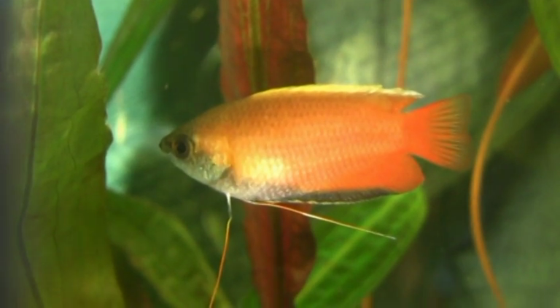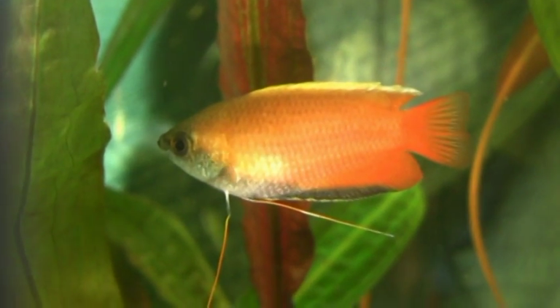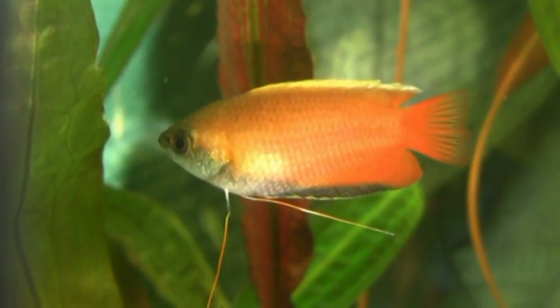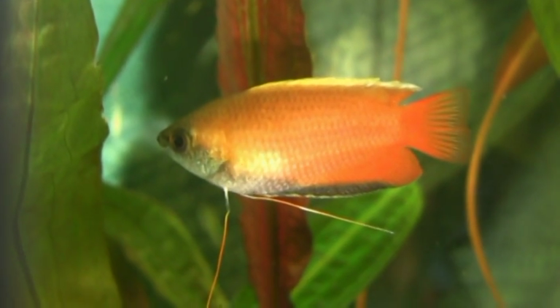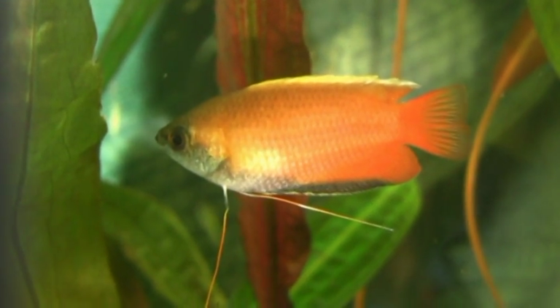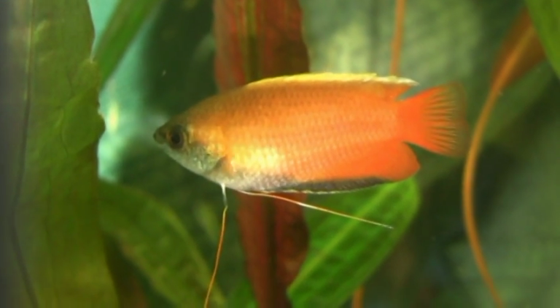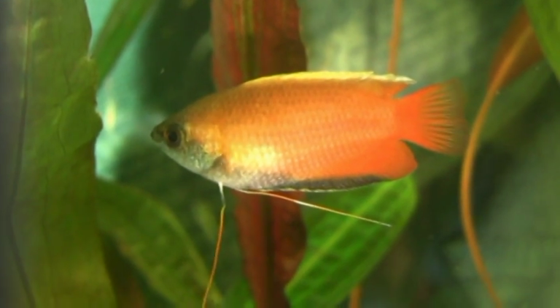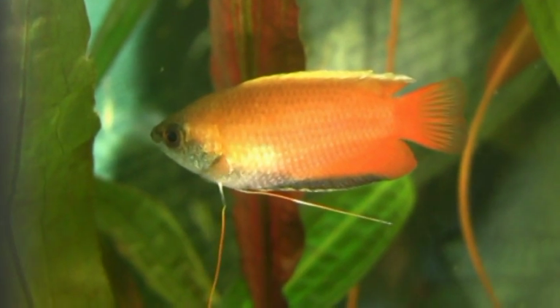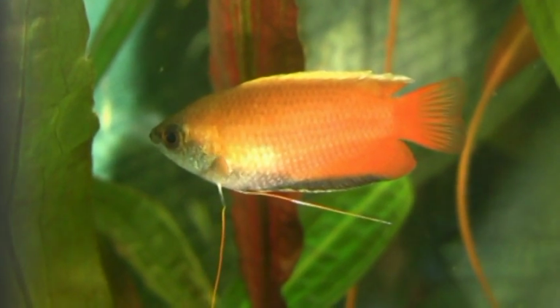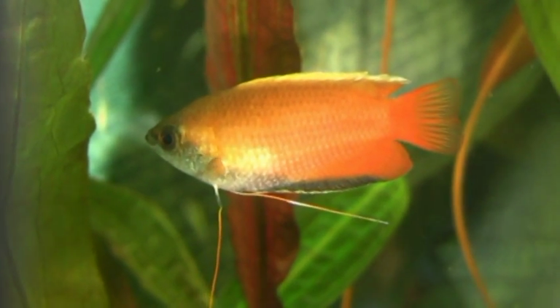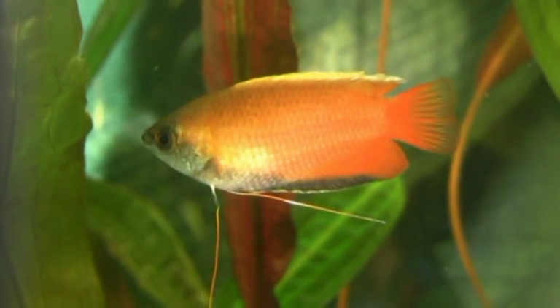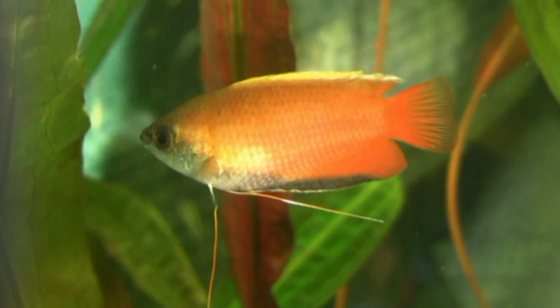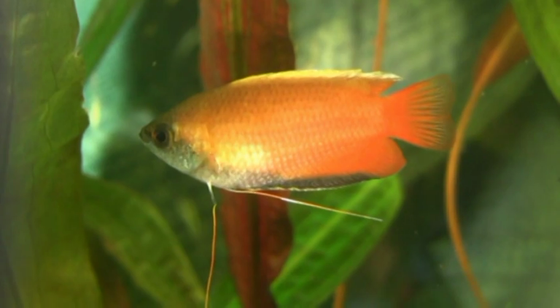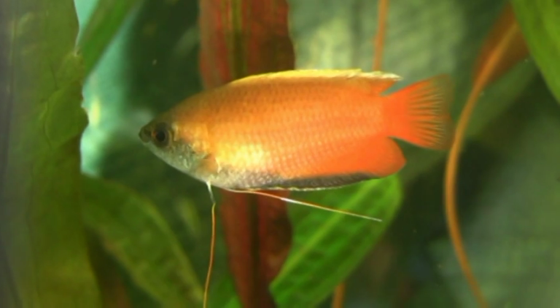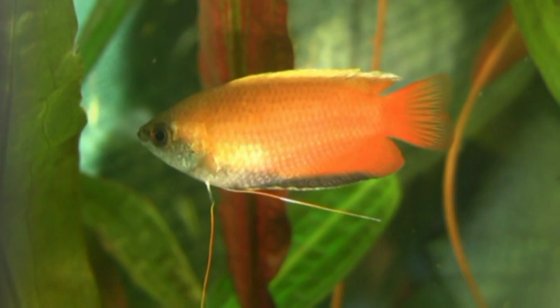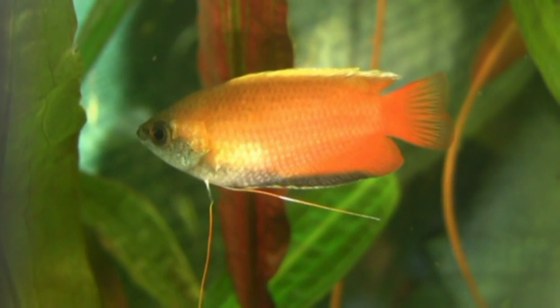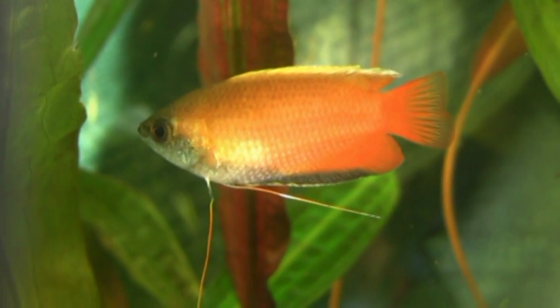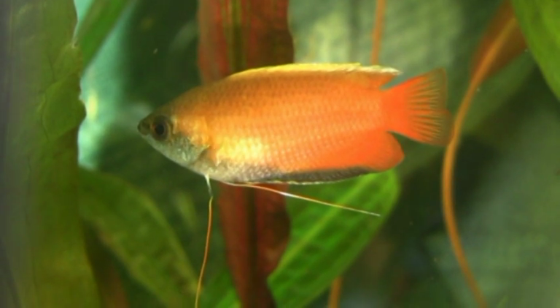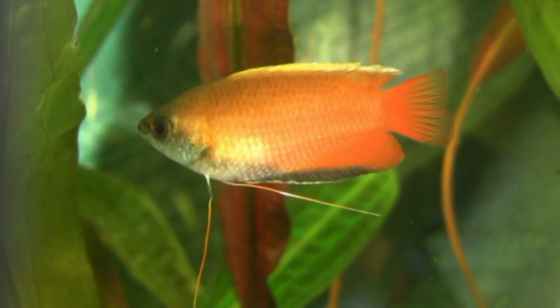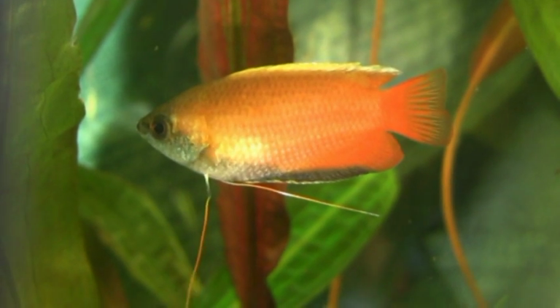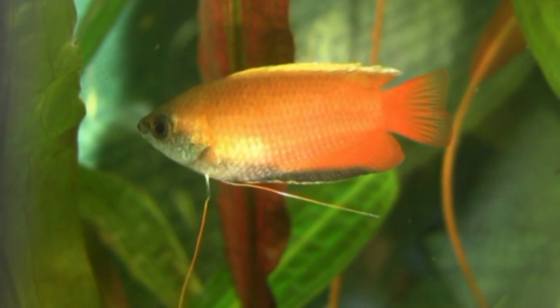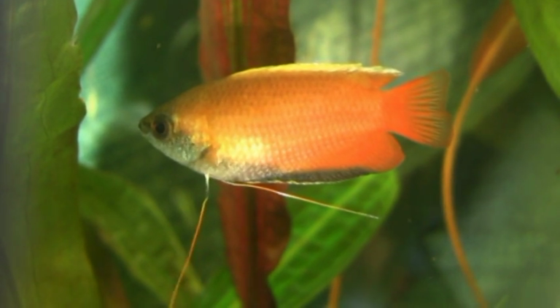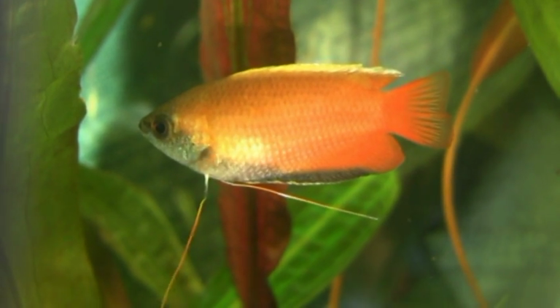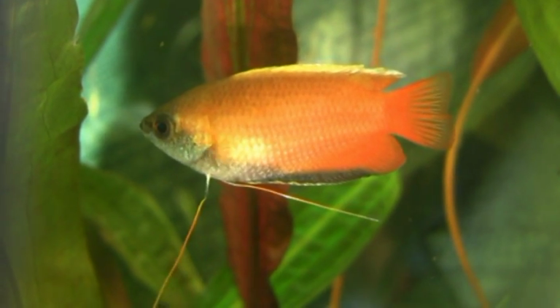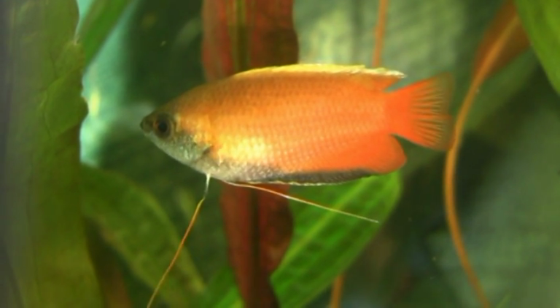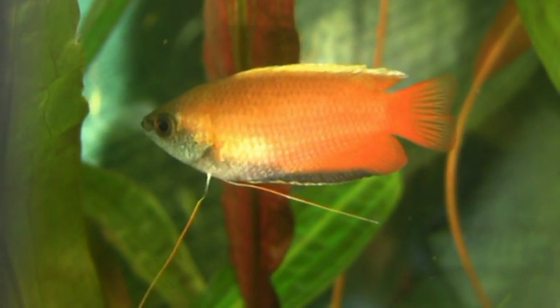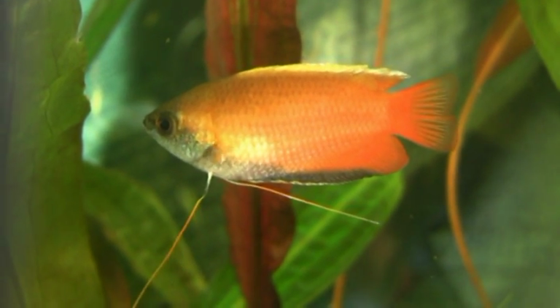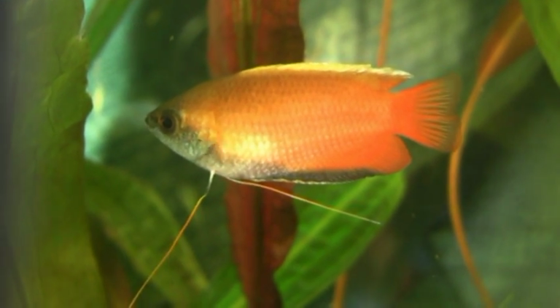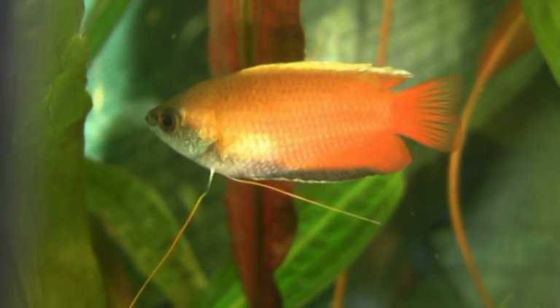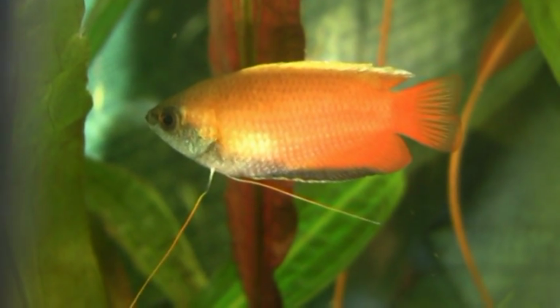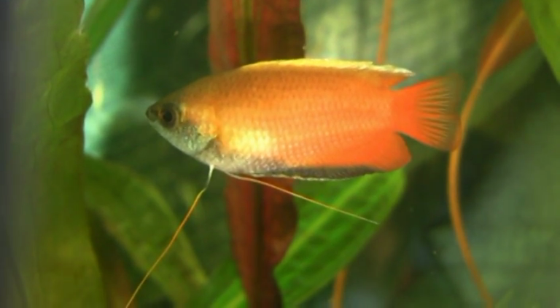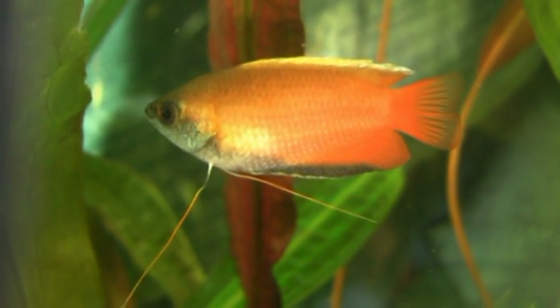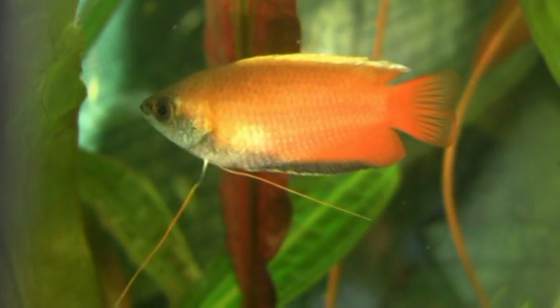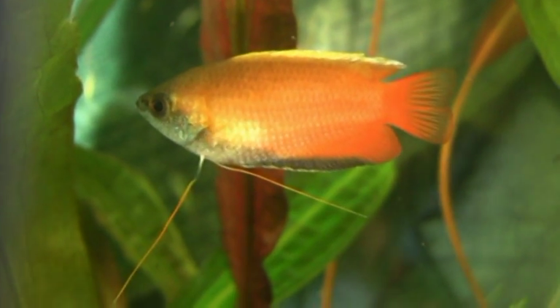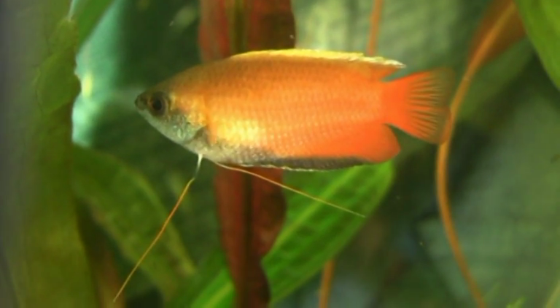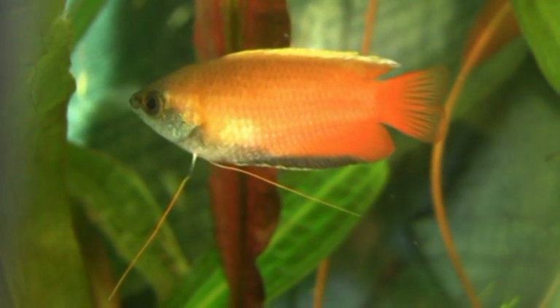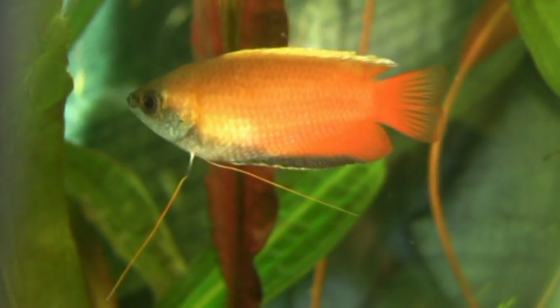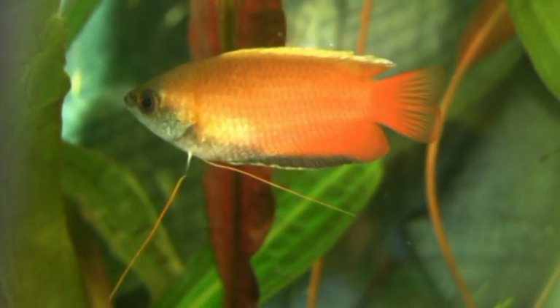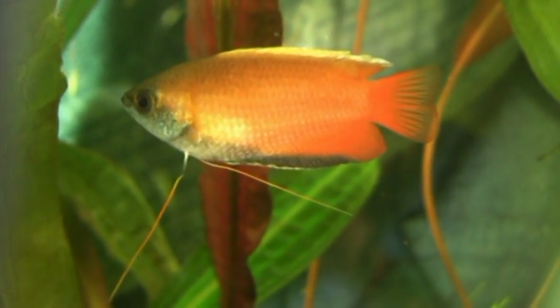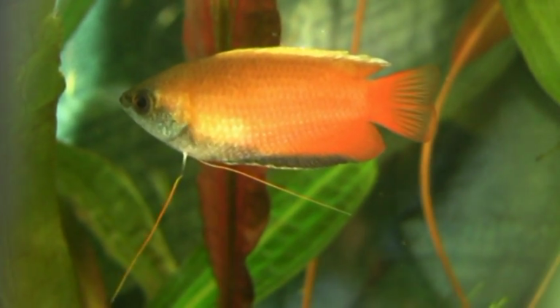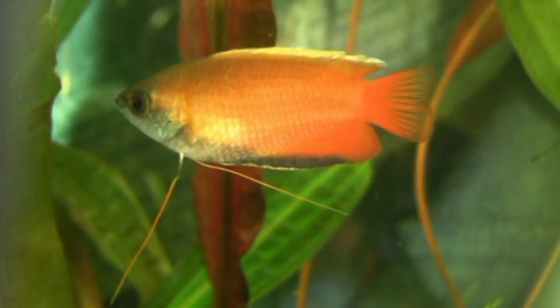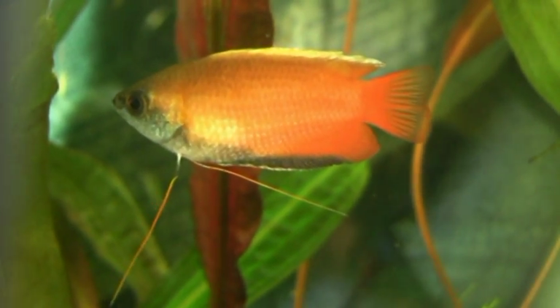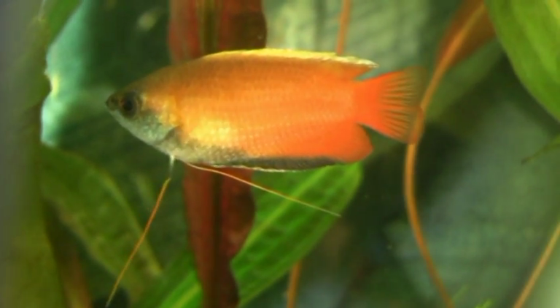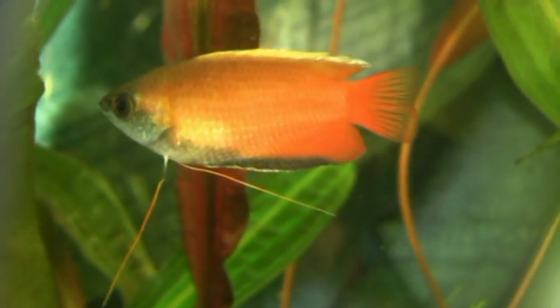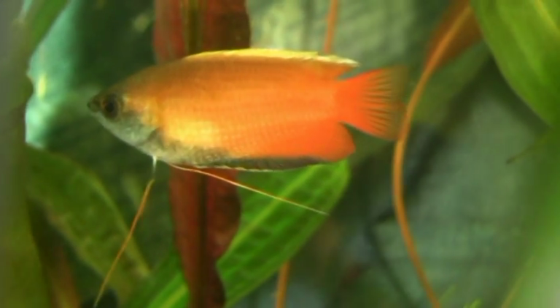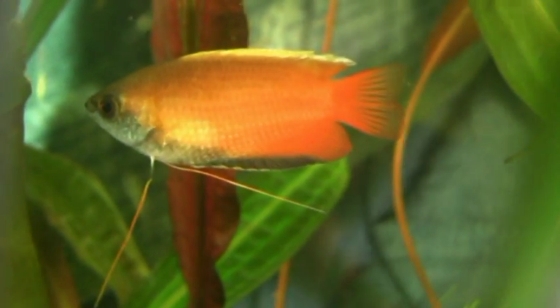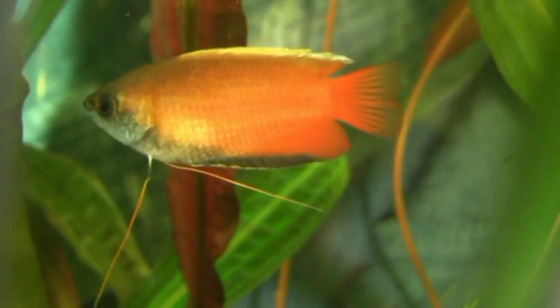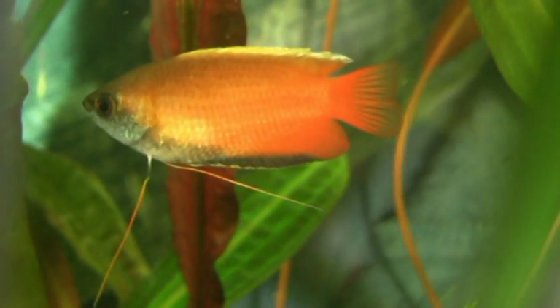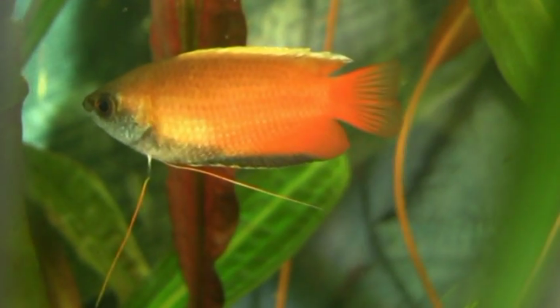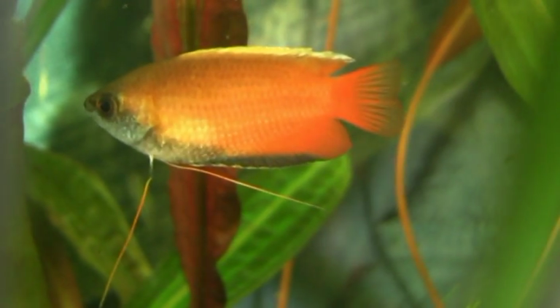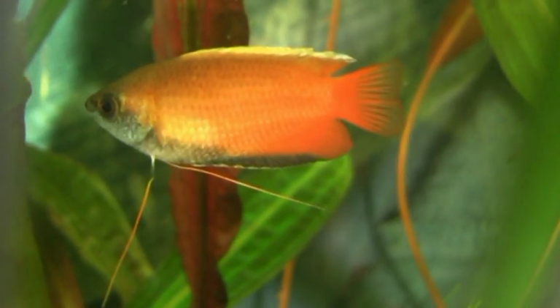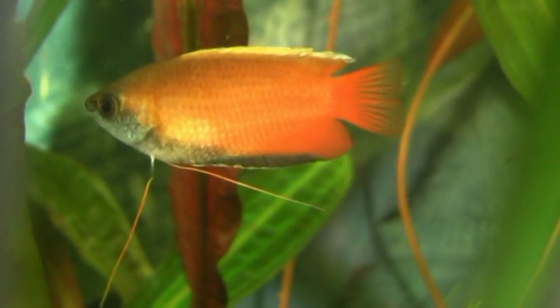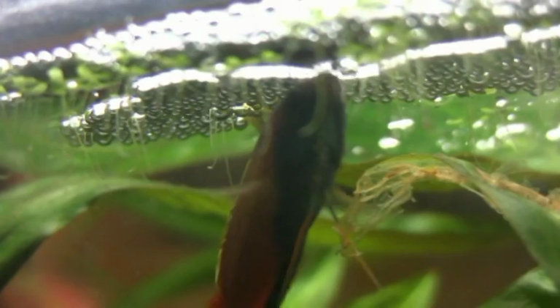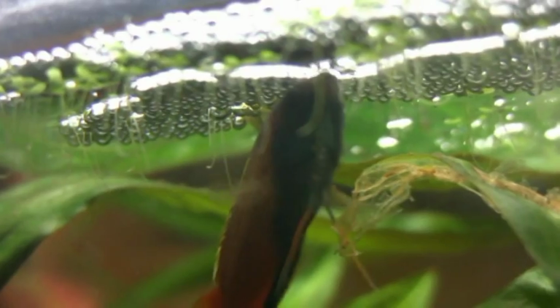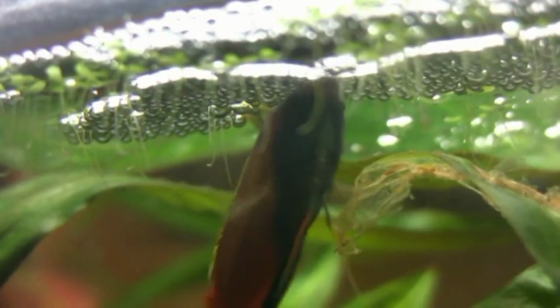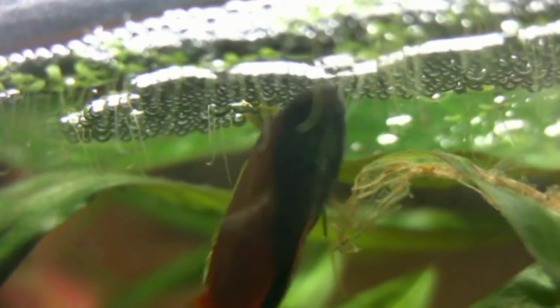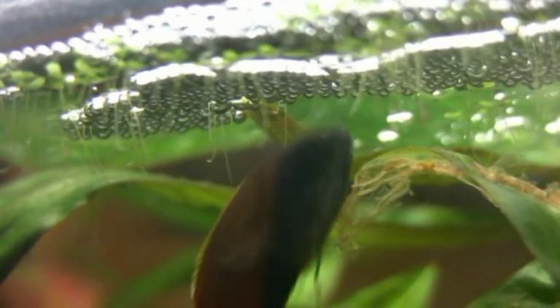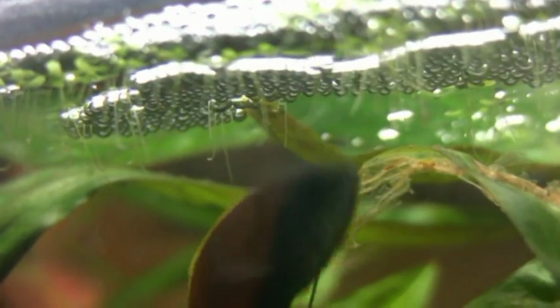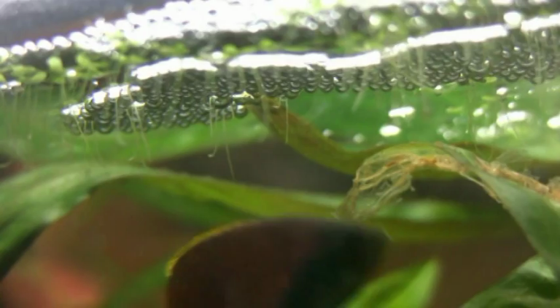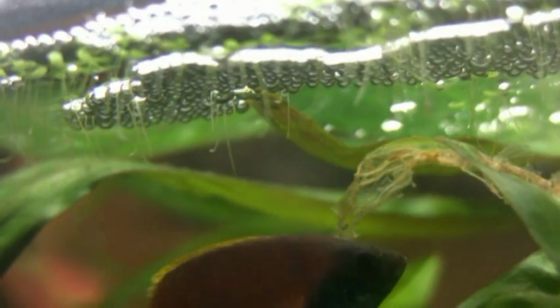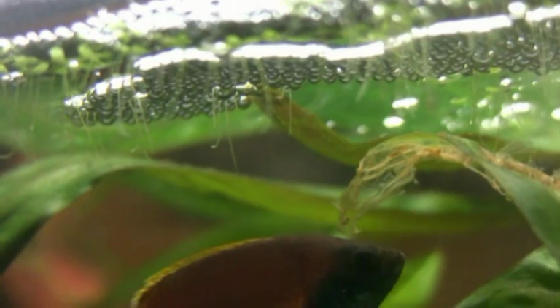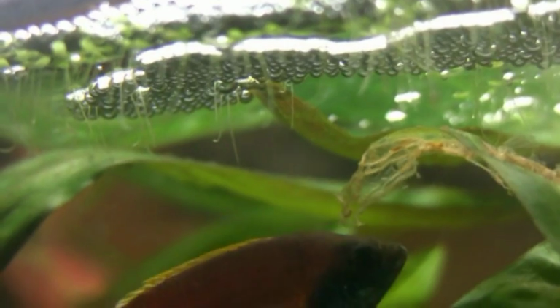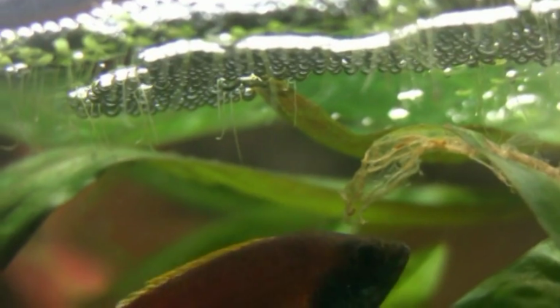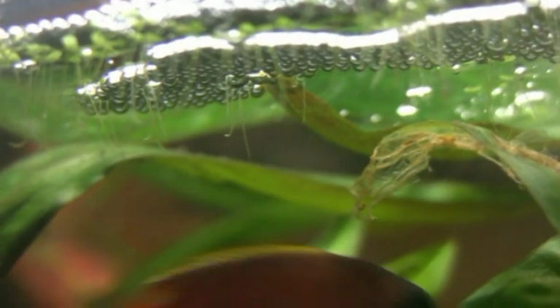Another view of the male. In the meantime, his ventral fin threads are completely renewed.